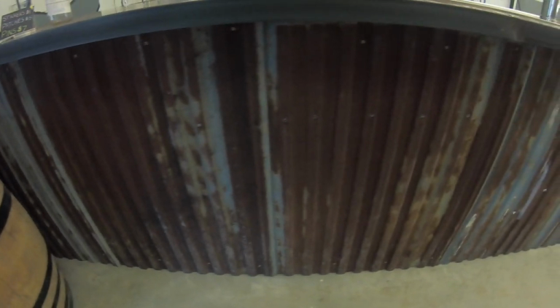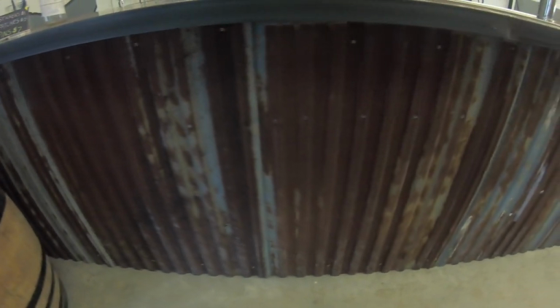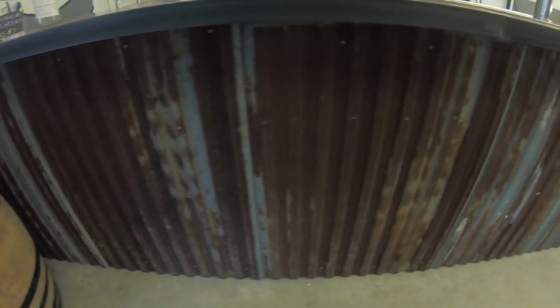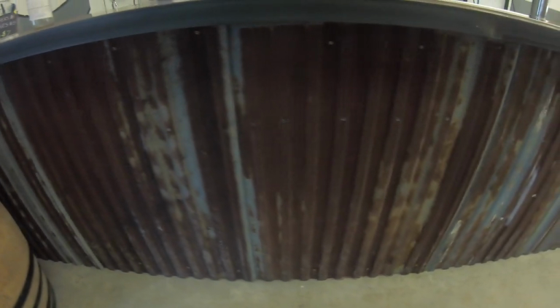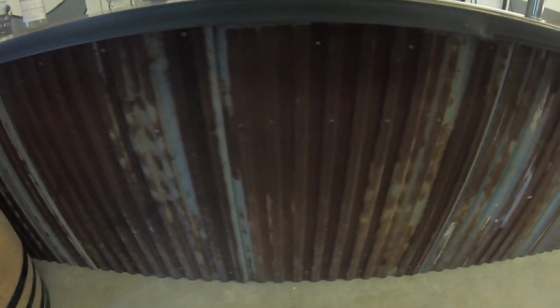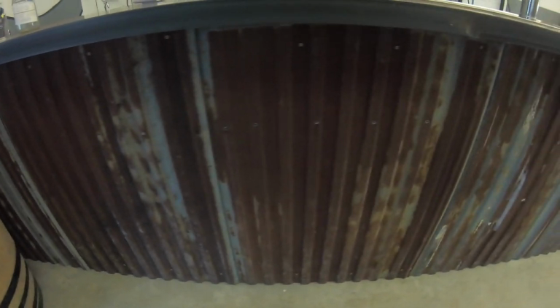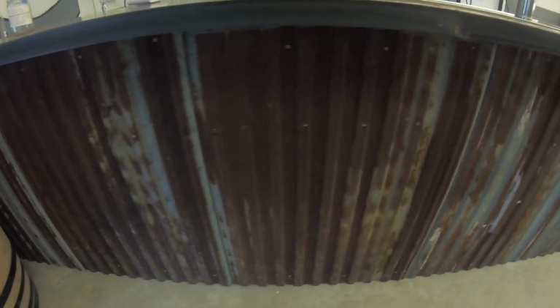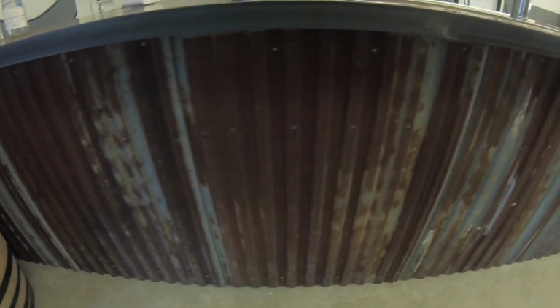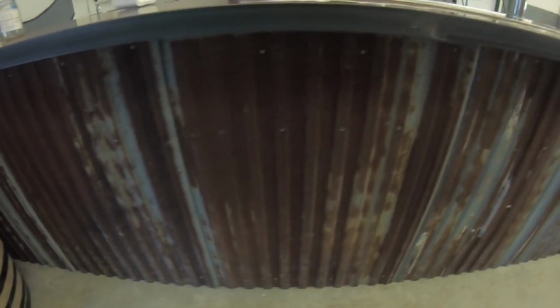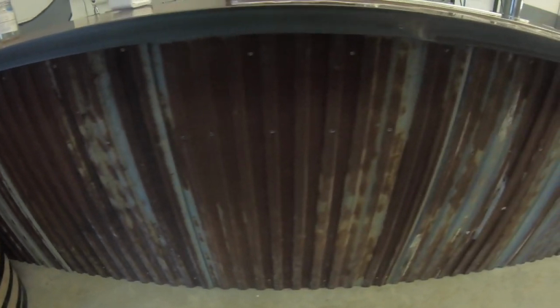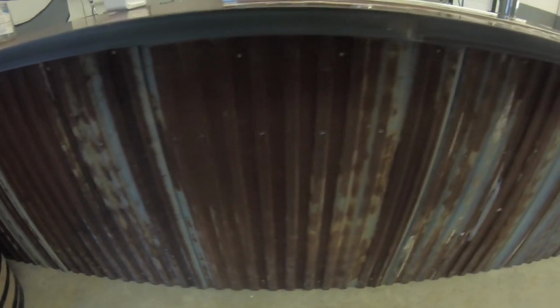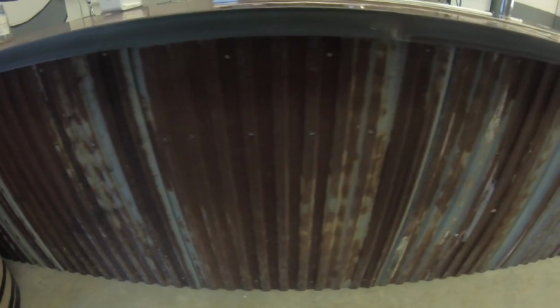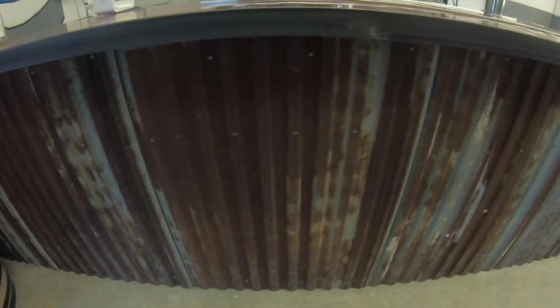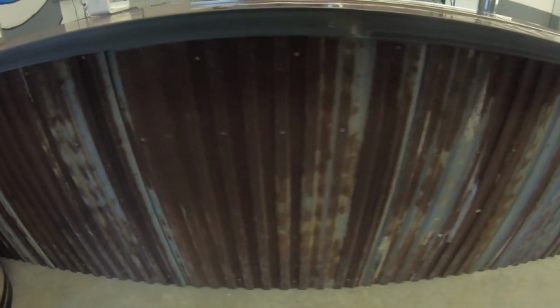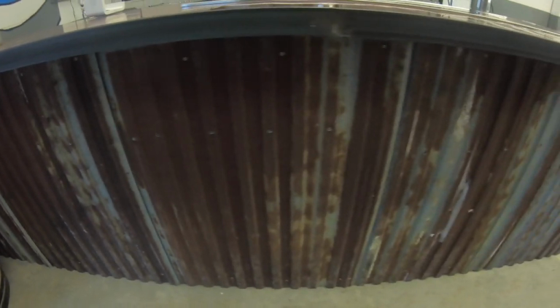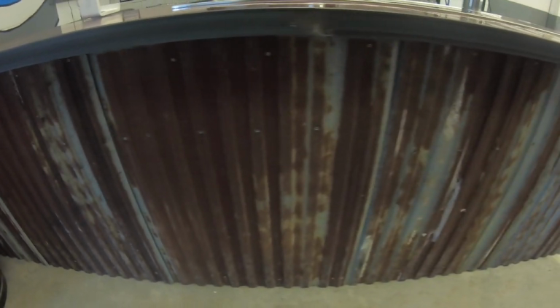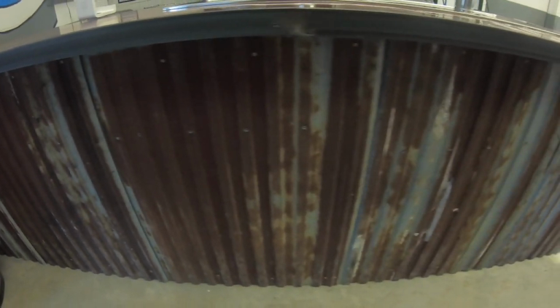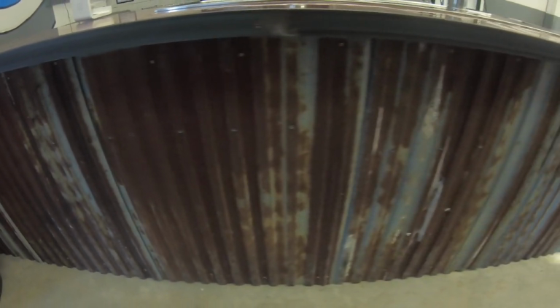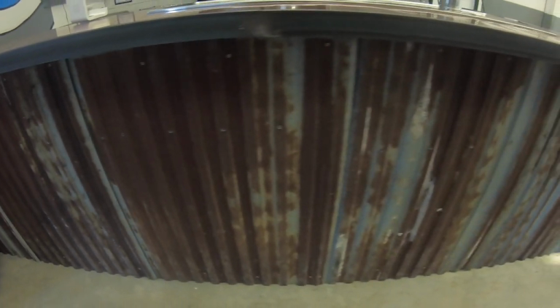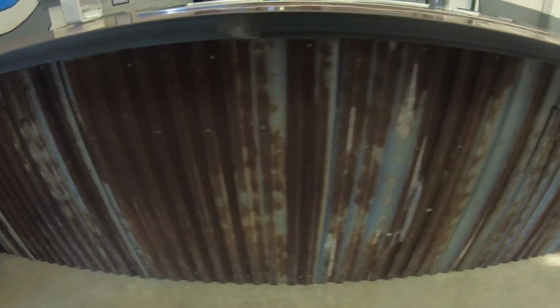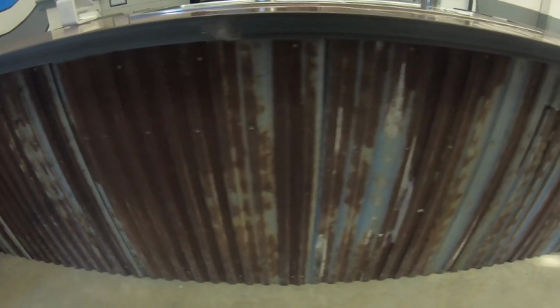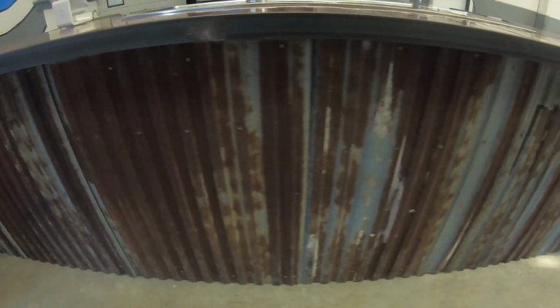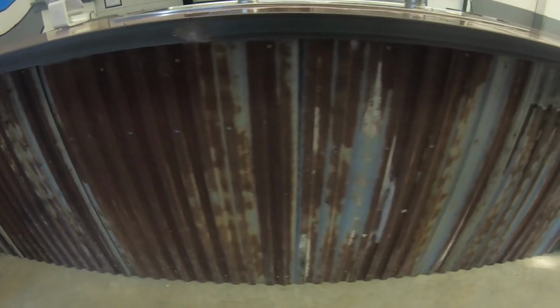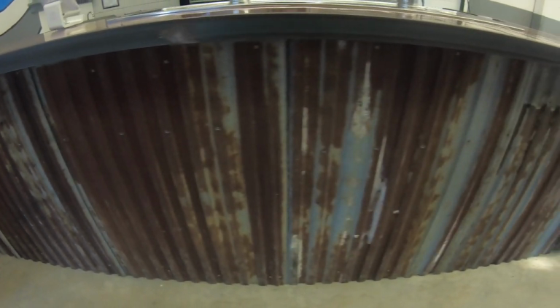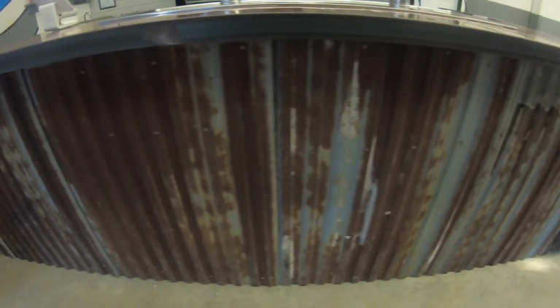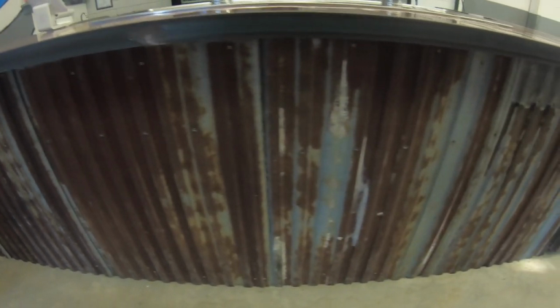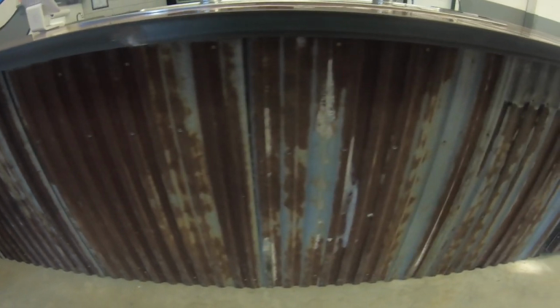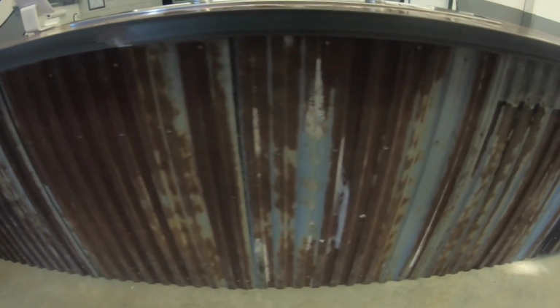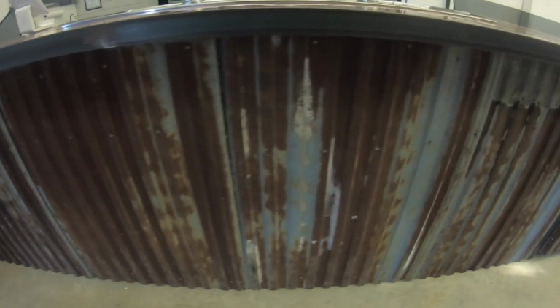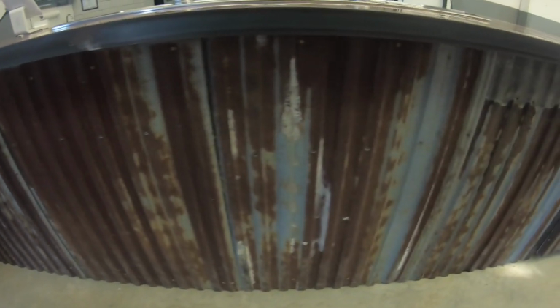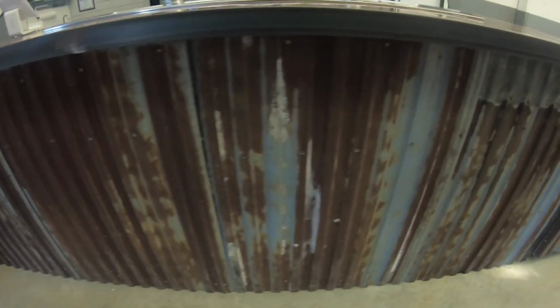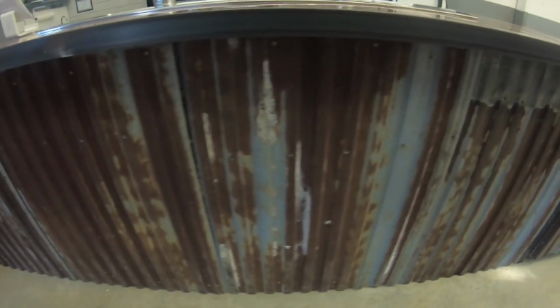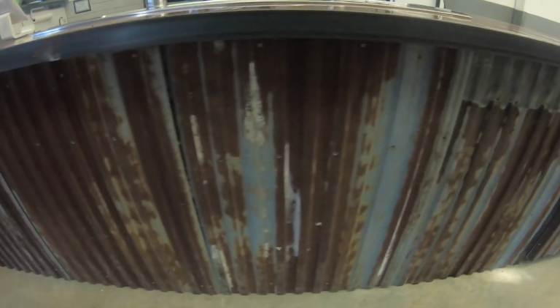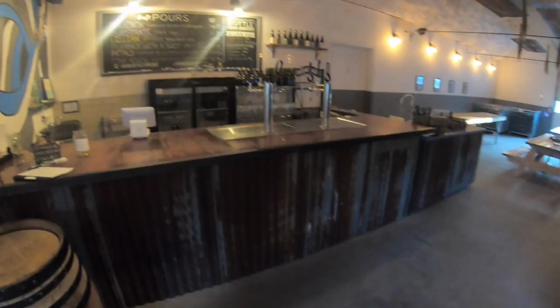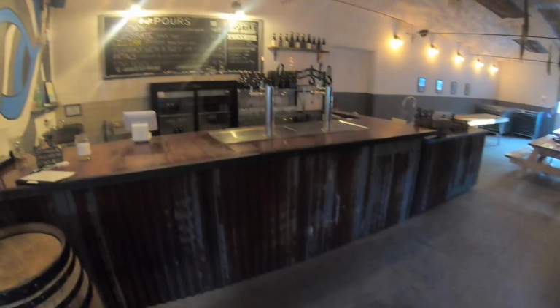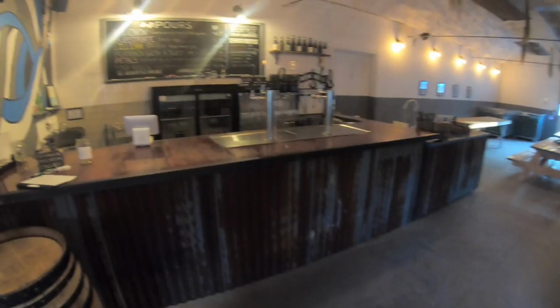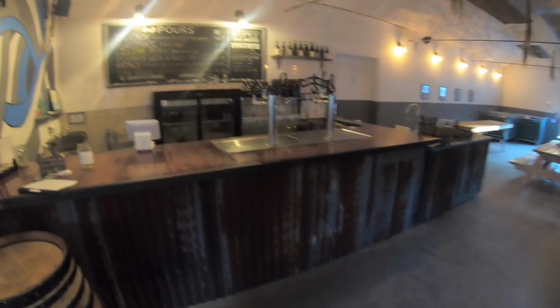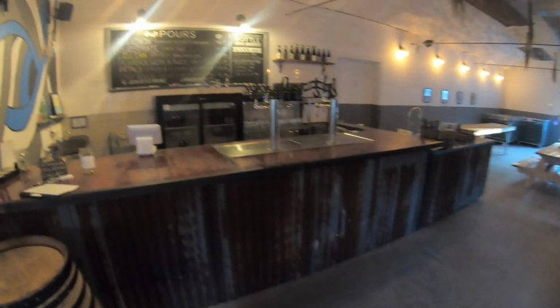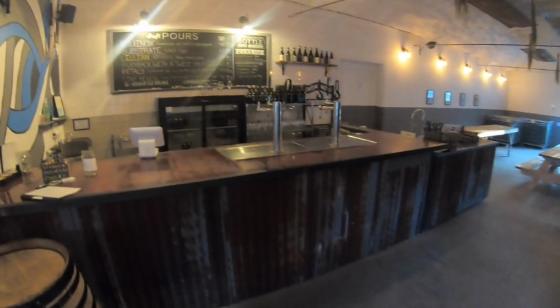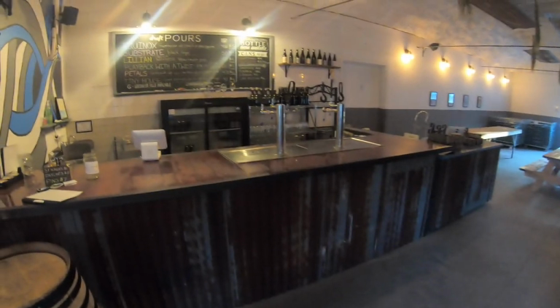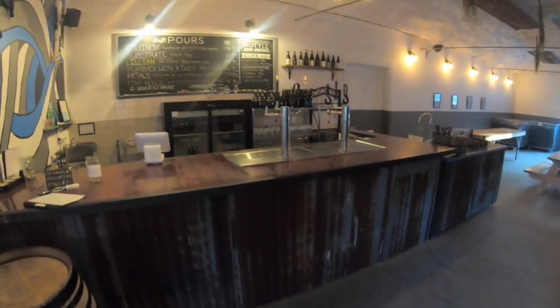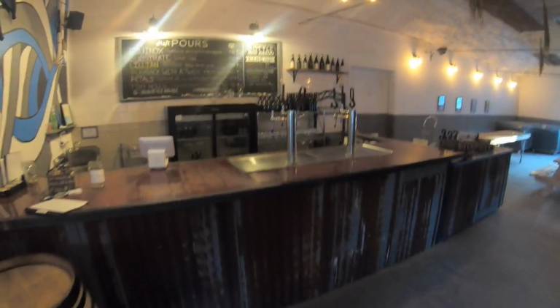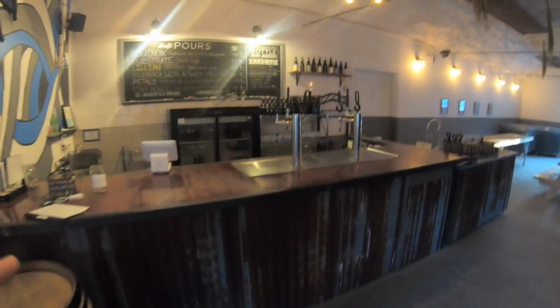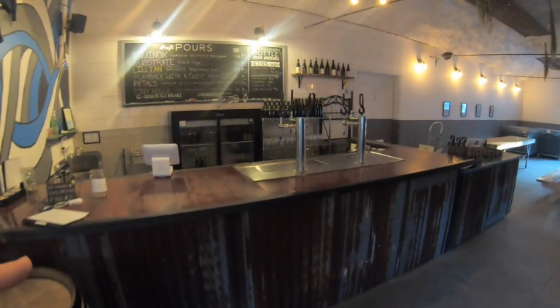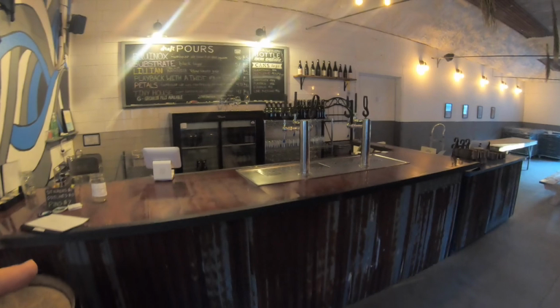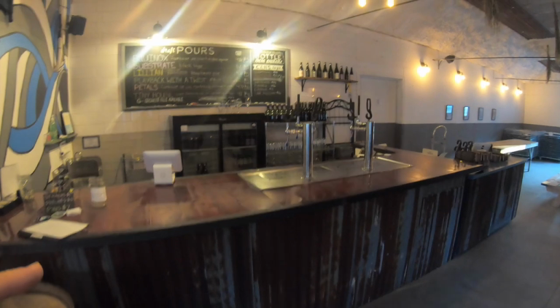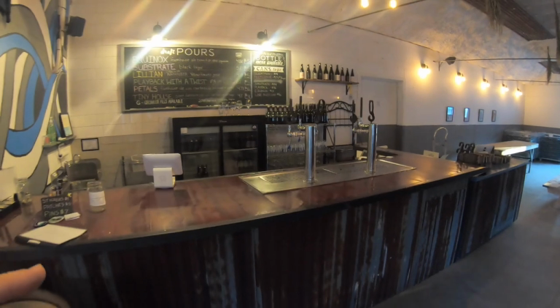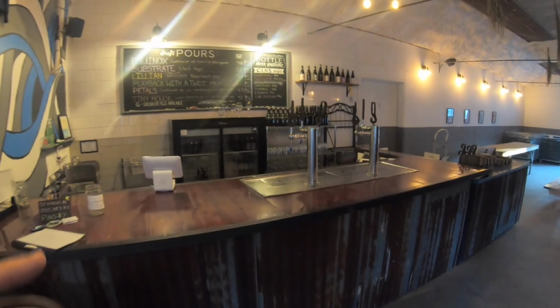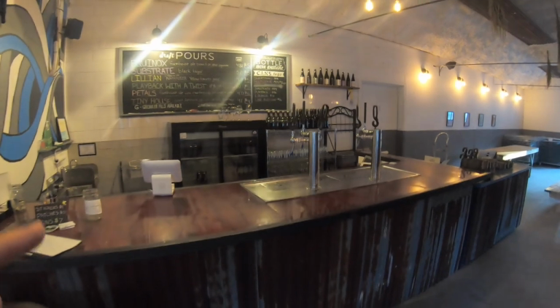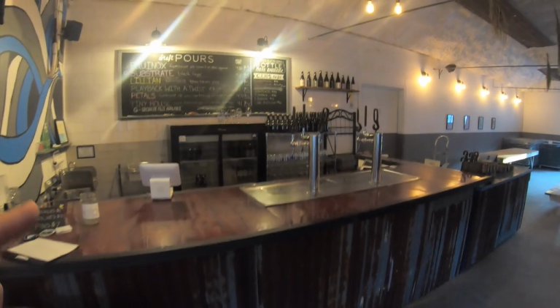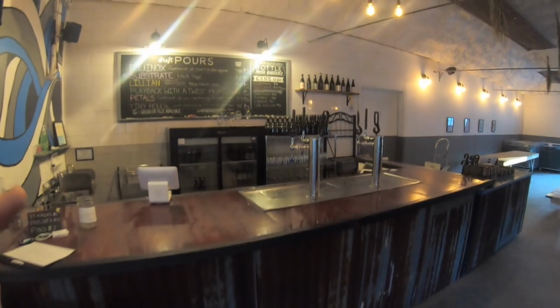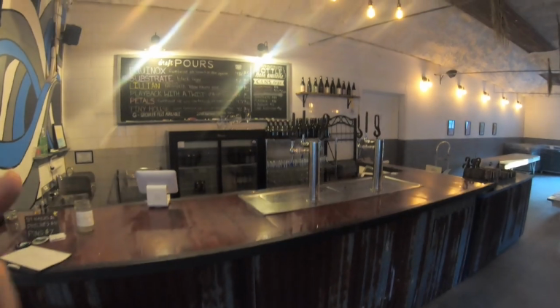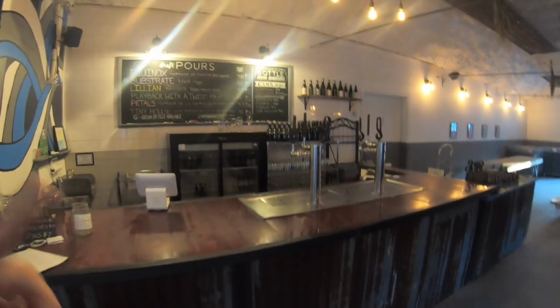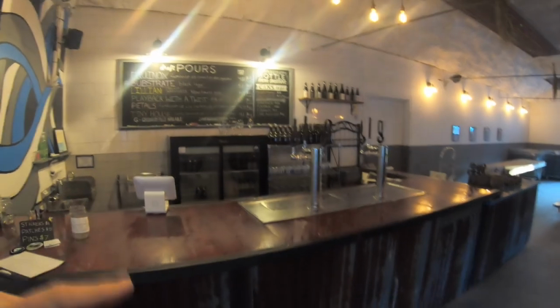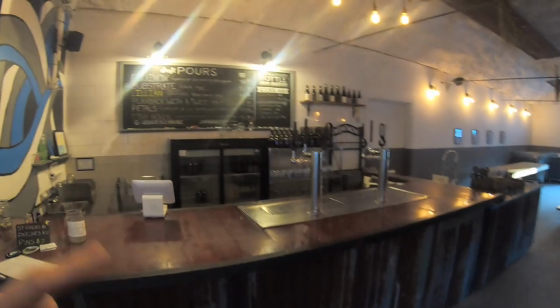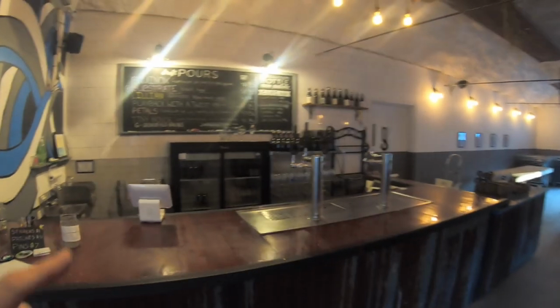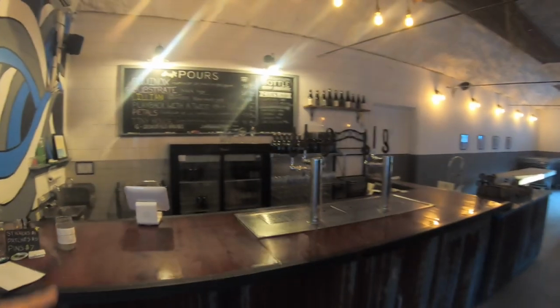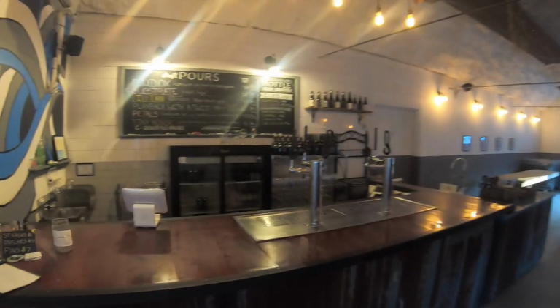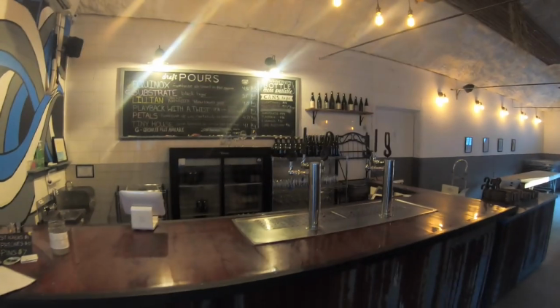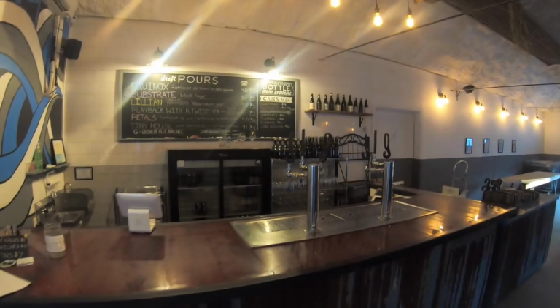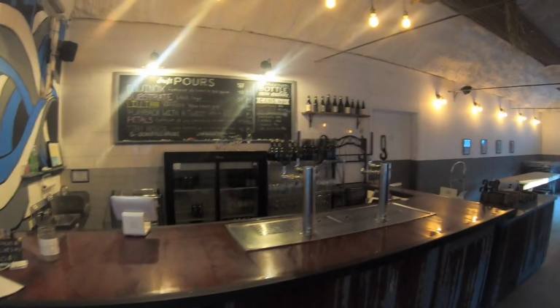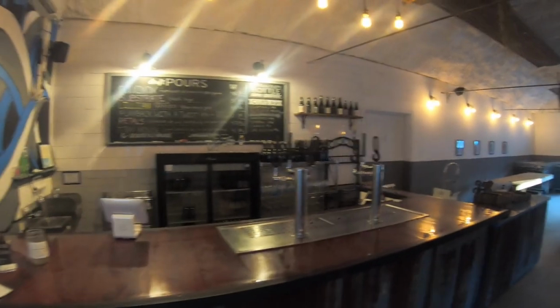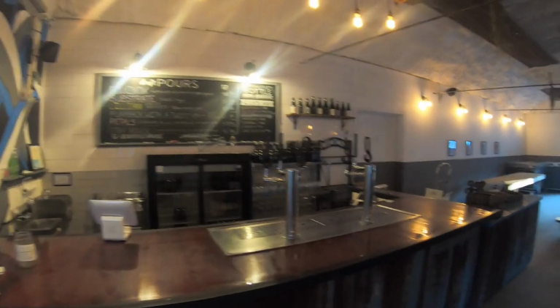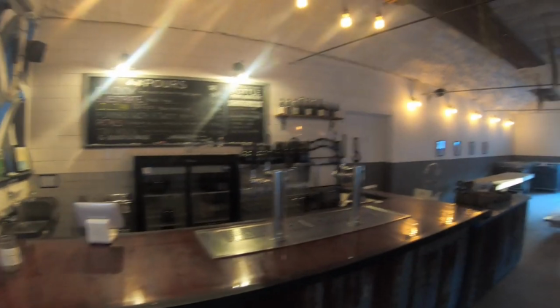The tin on the bottom is from an old mill in upstate New York — honestly, we just found a guy on Craigslist with some cool looking tin. Six beers on tap, bottles and cans to go.